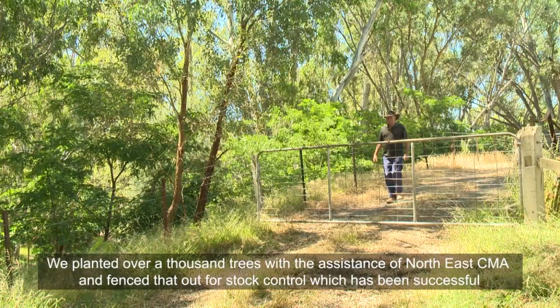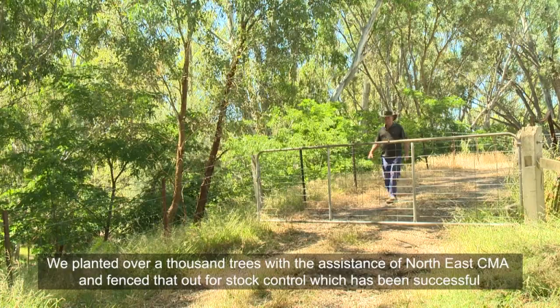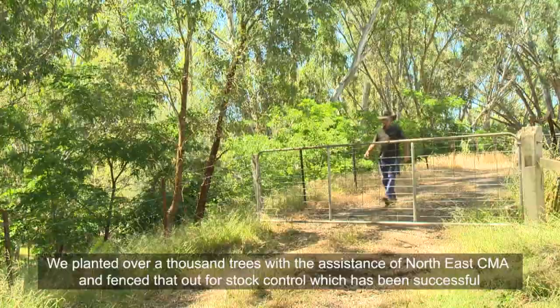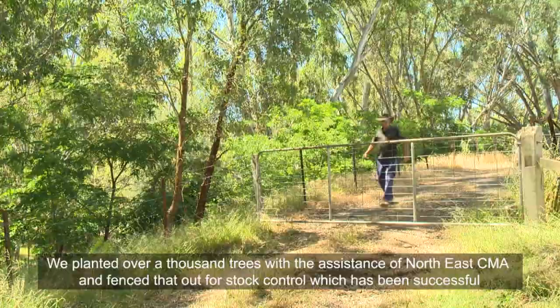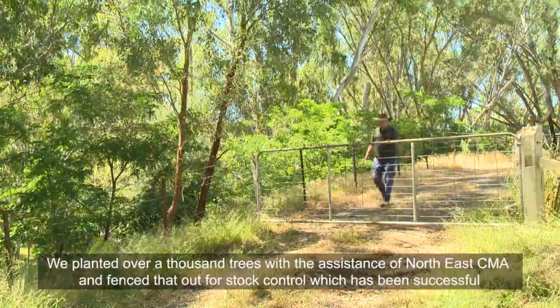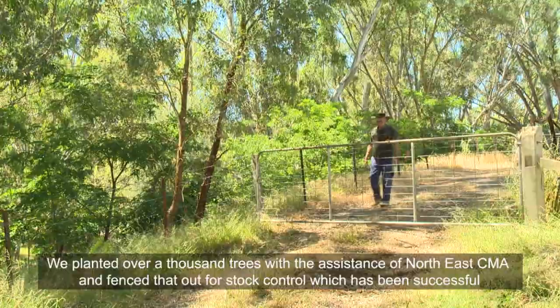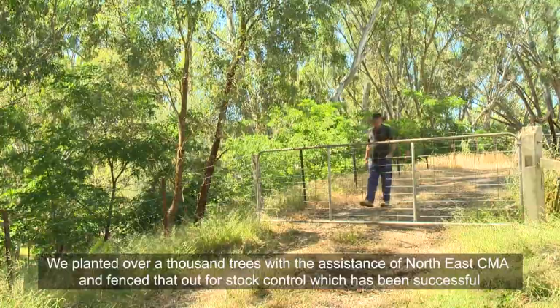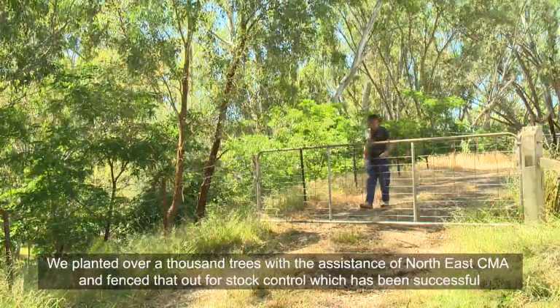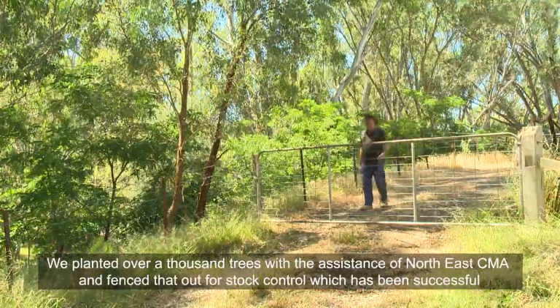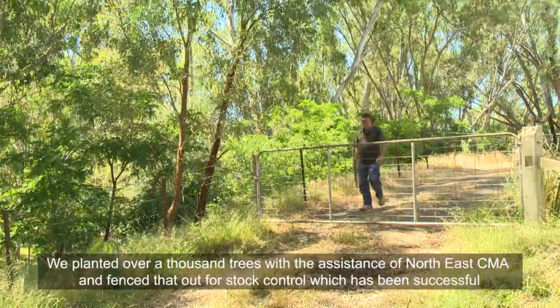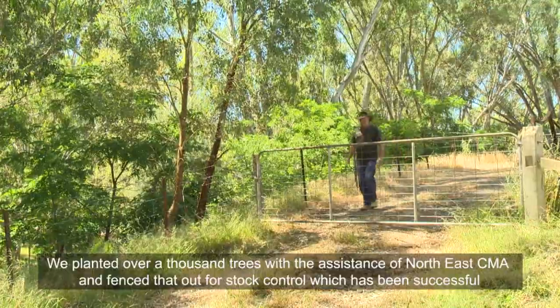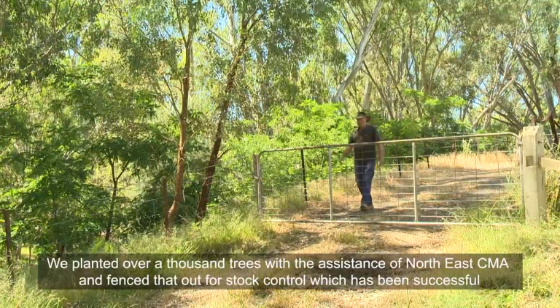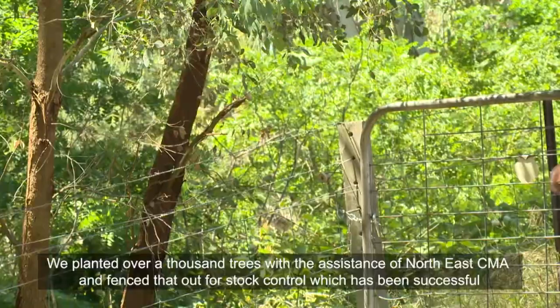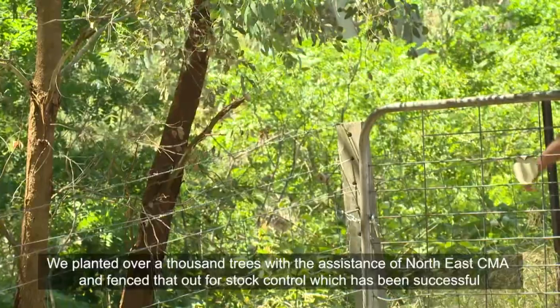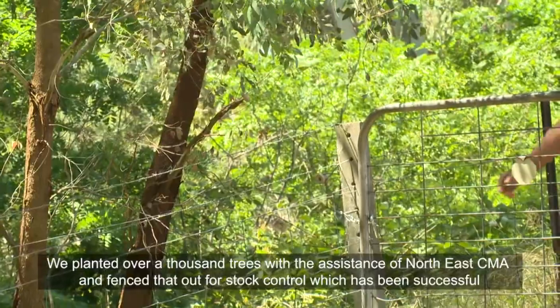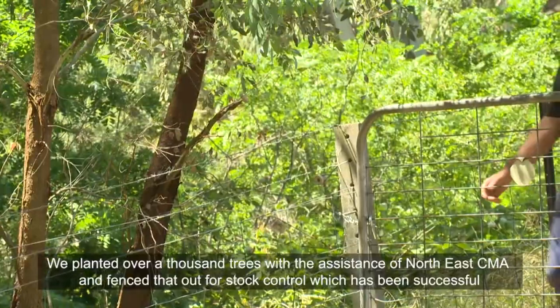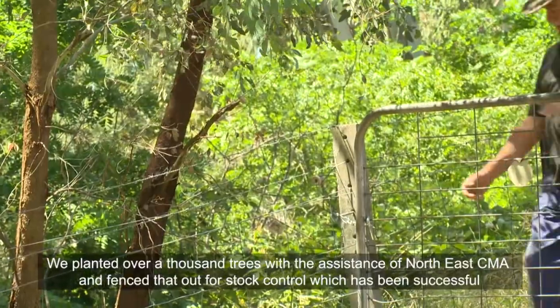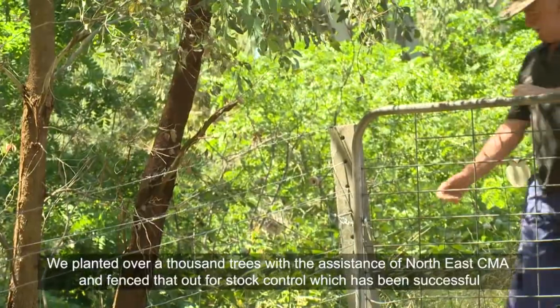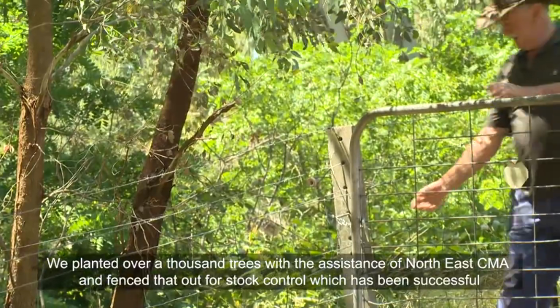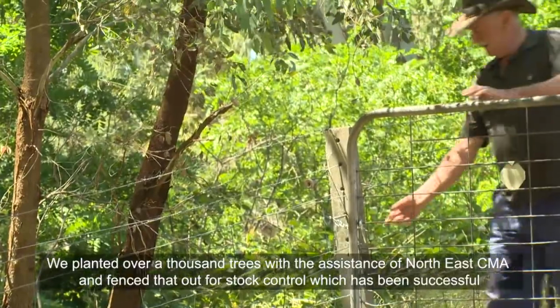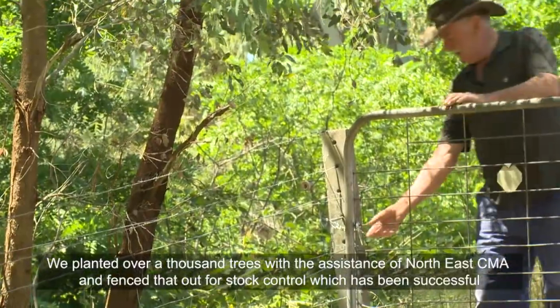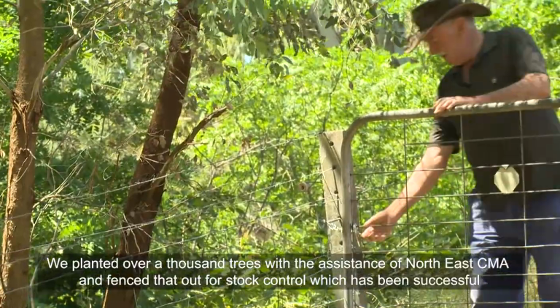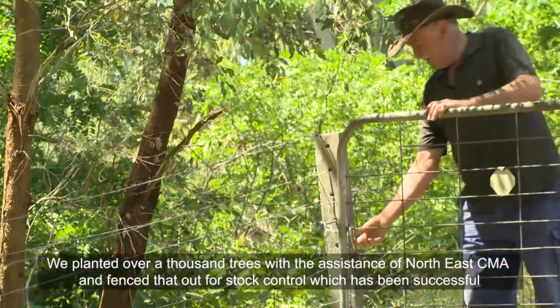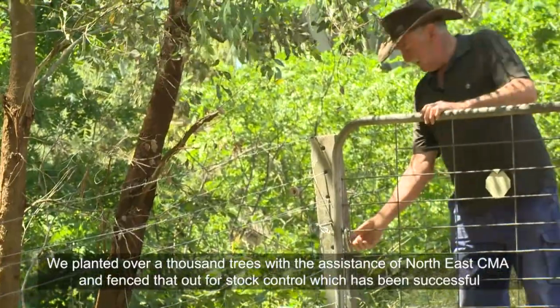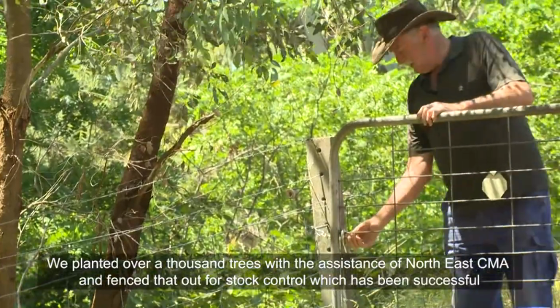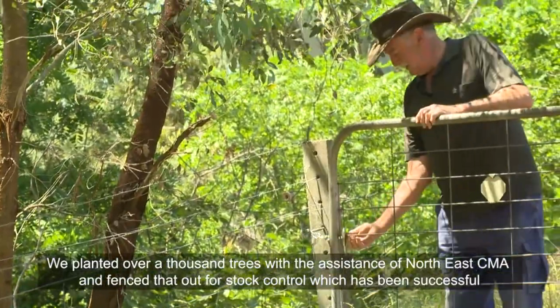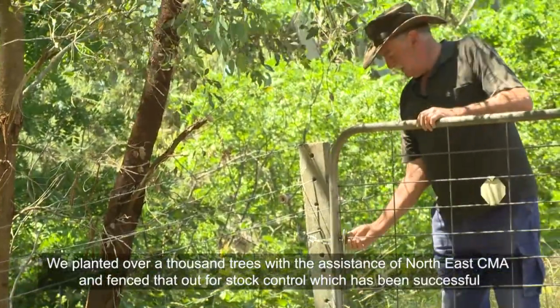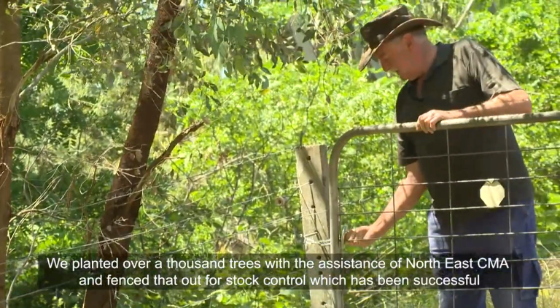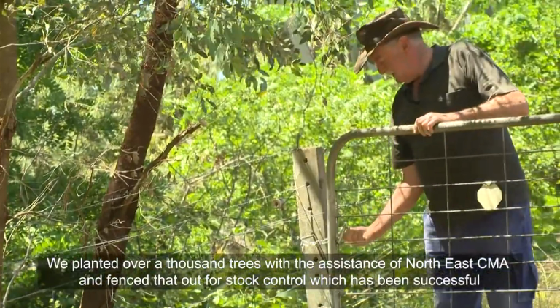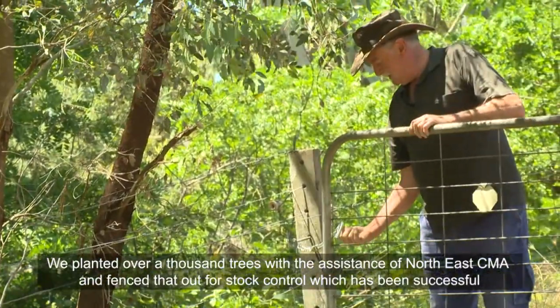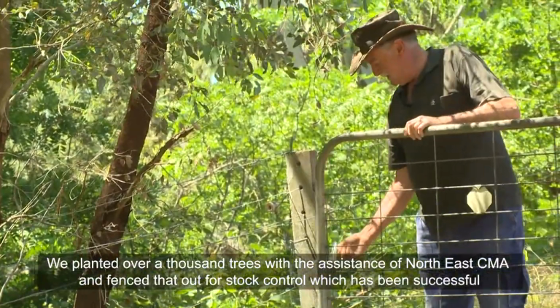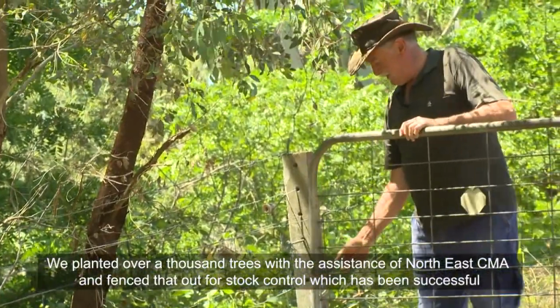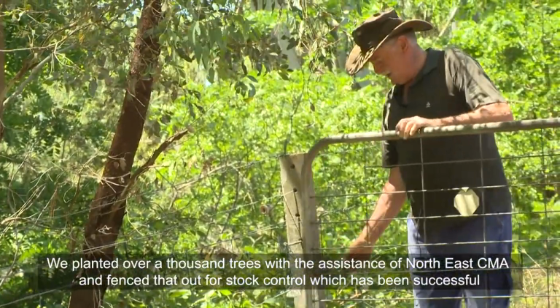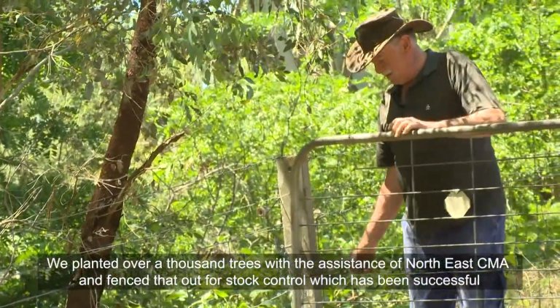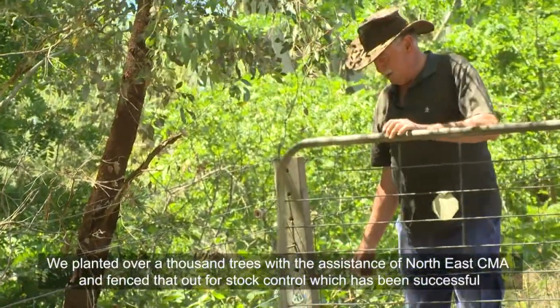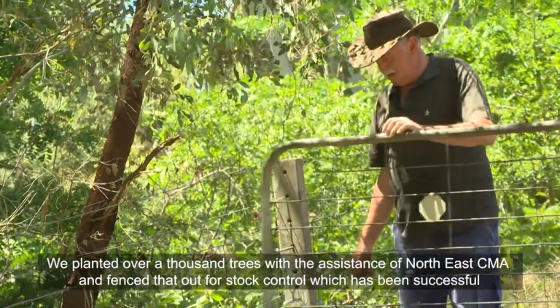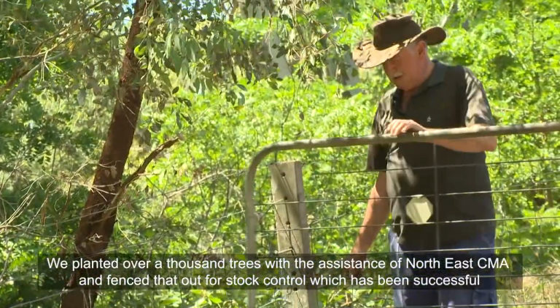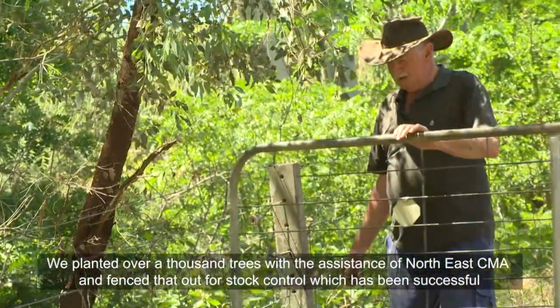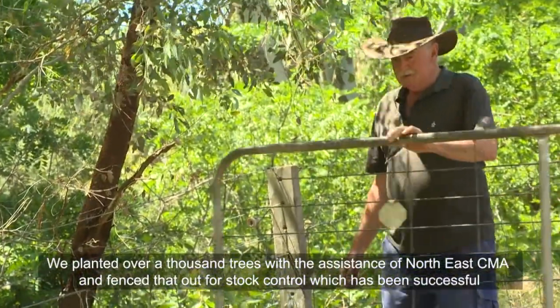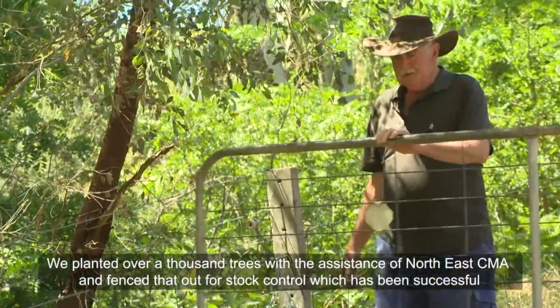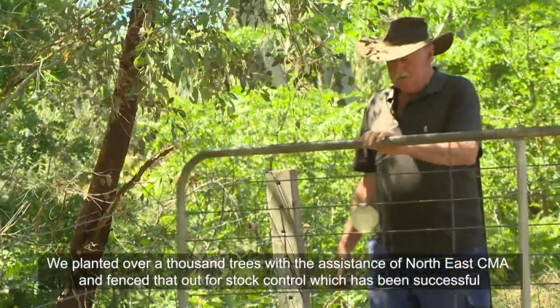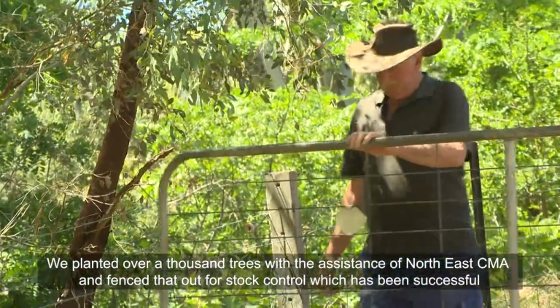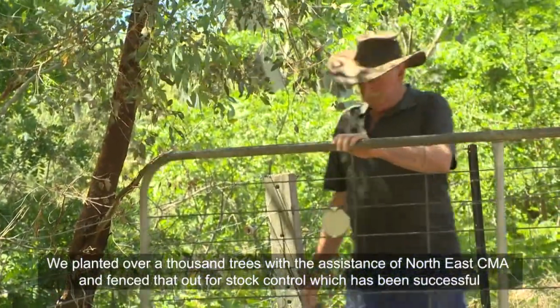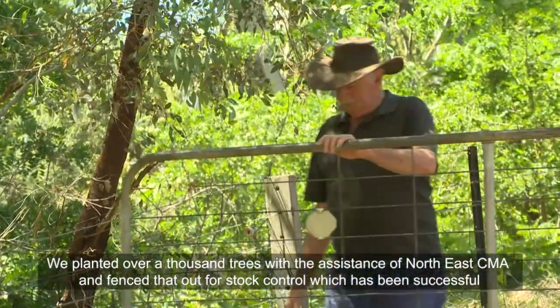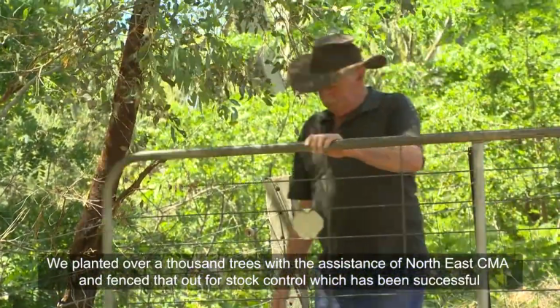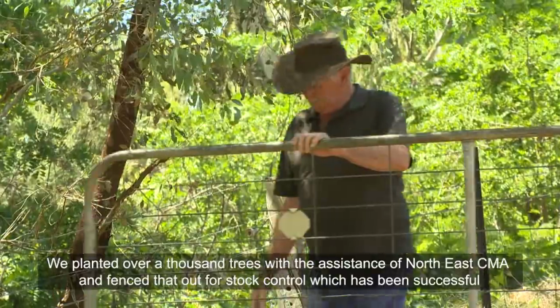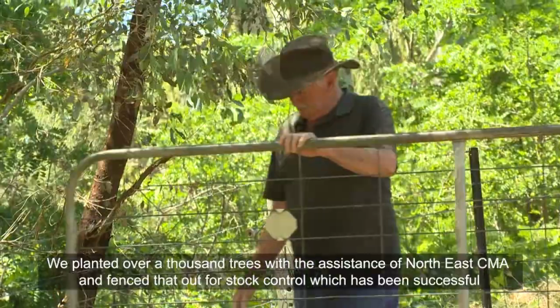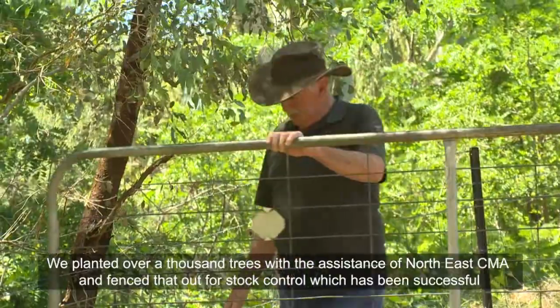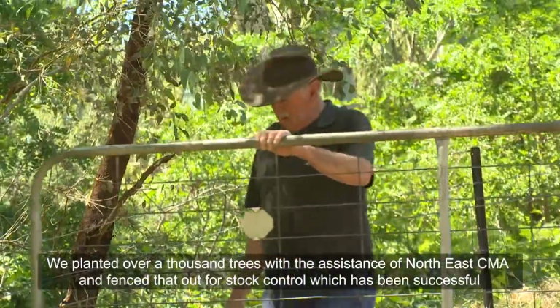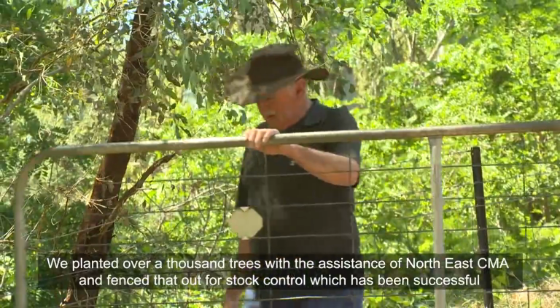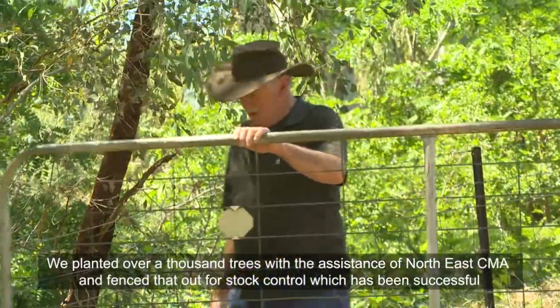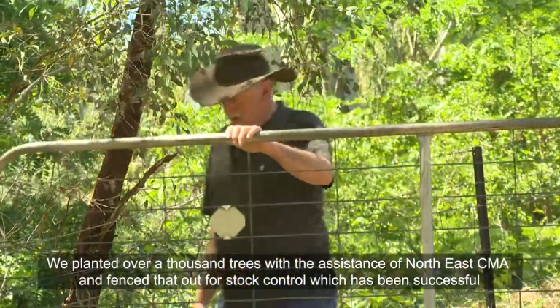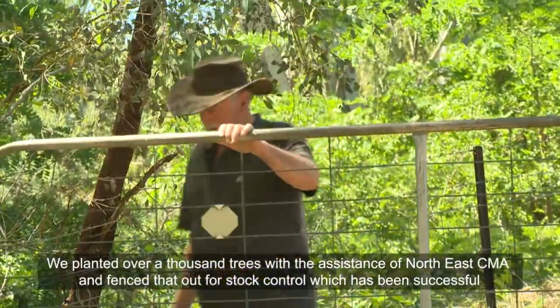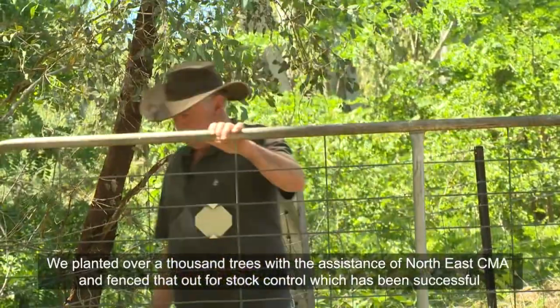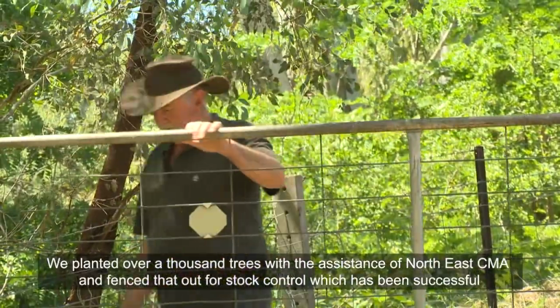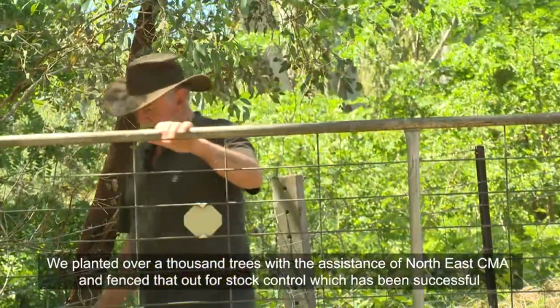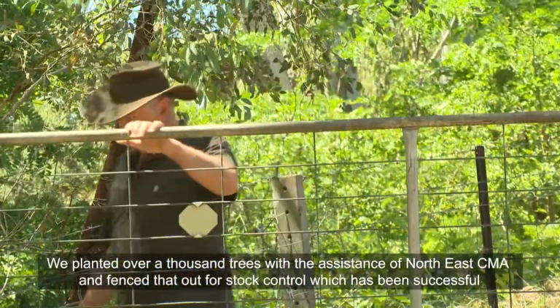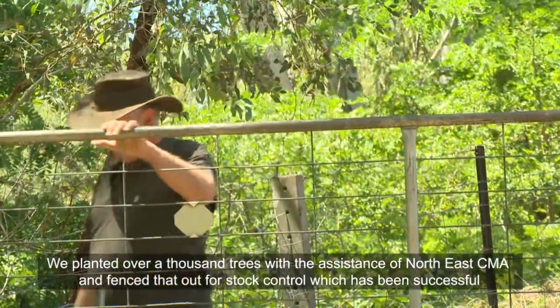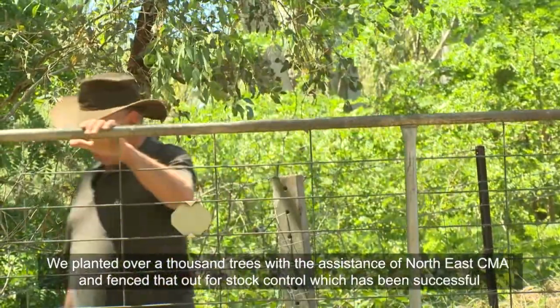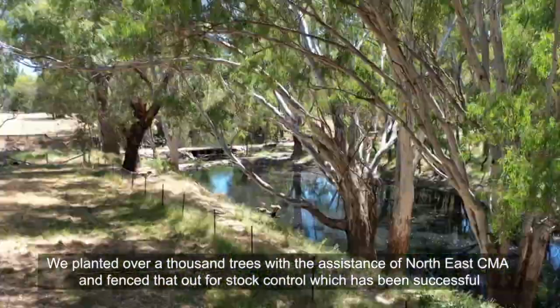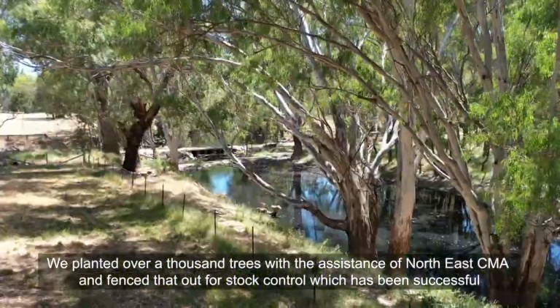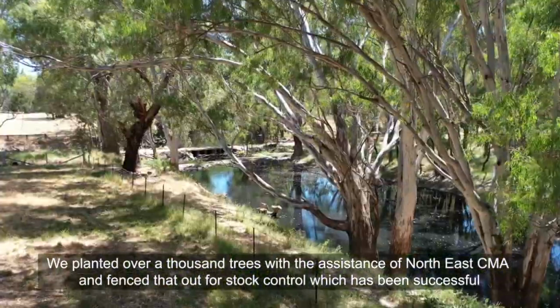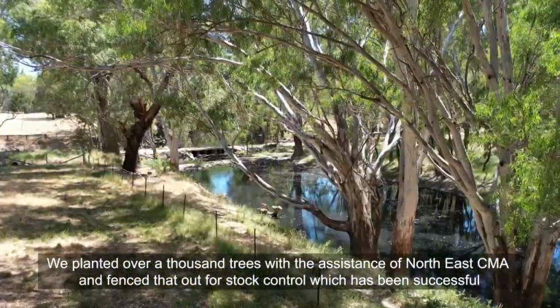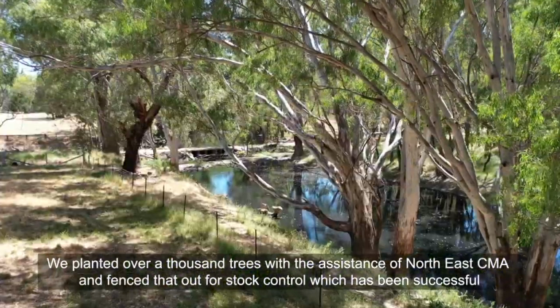Planted over a thousand trees with the assistance of North East CMA and fenced that out for stock control, which has been successful.